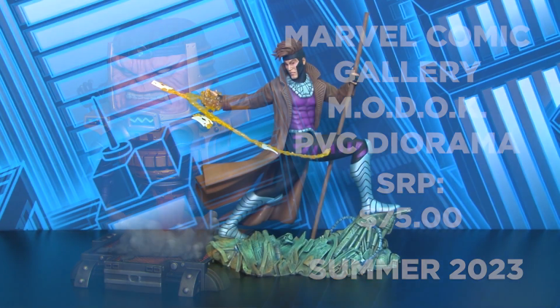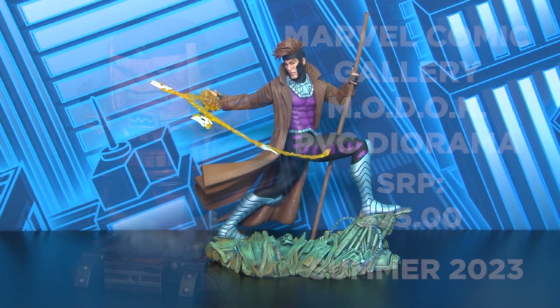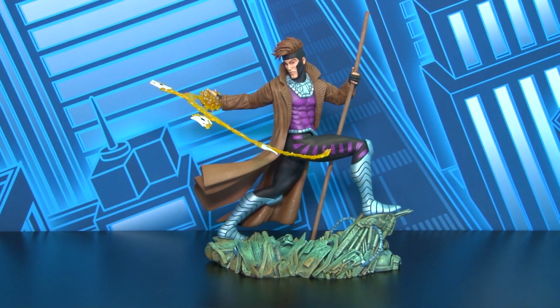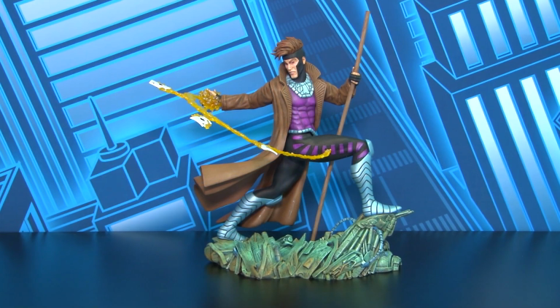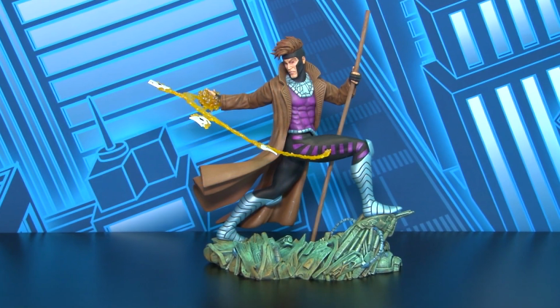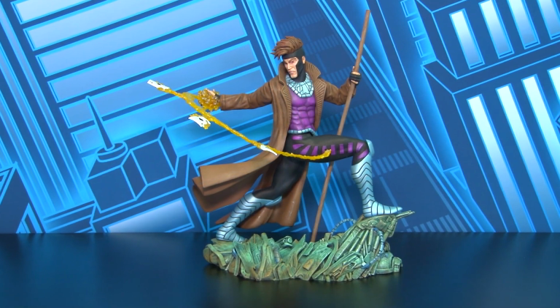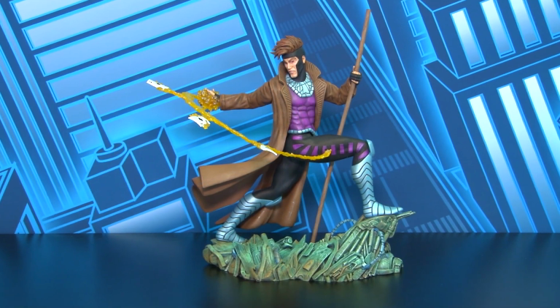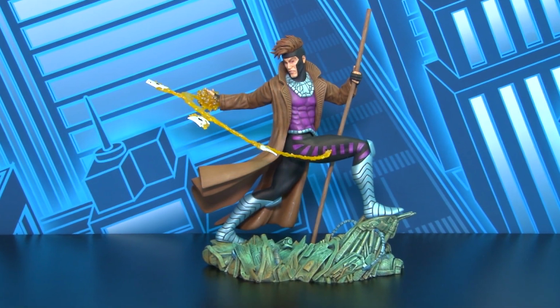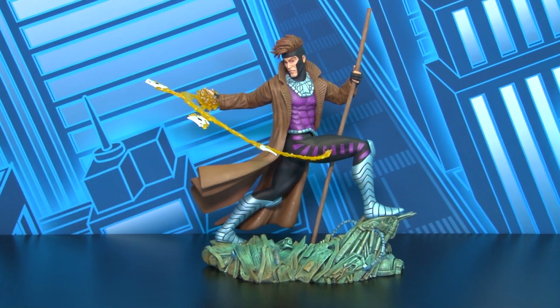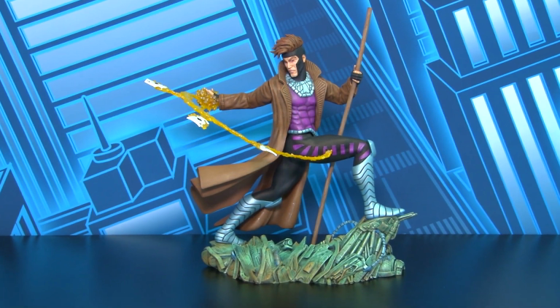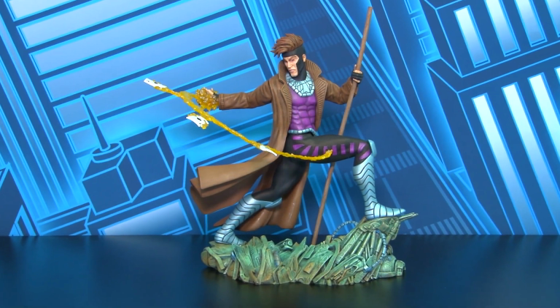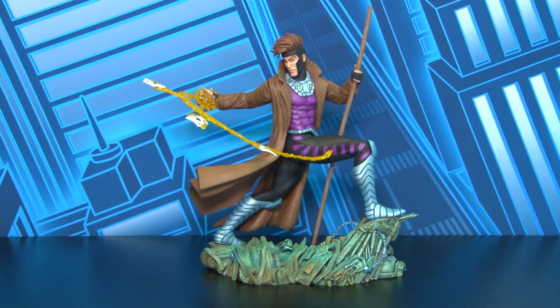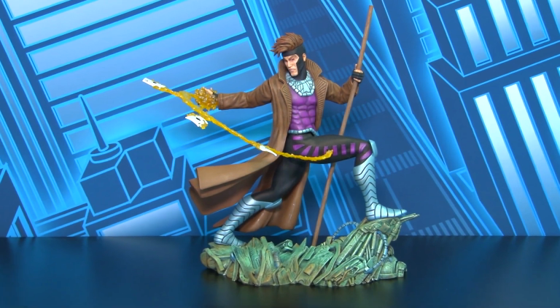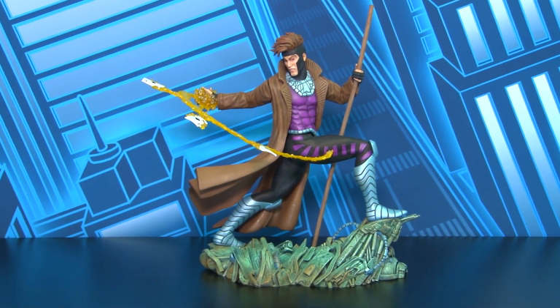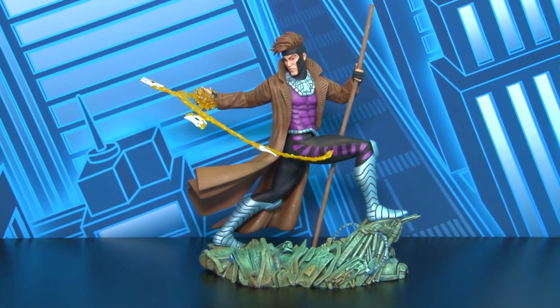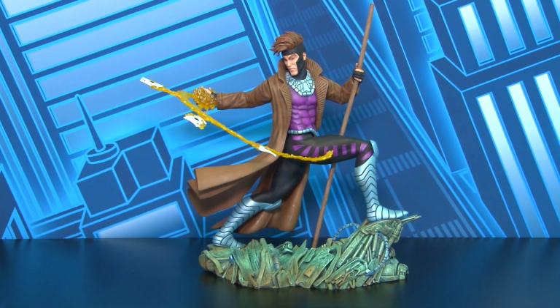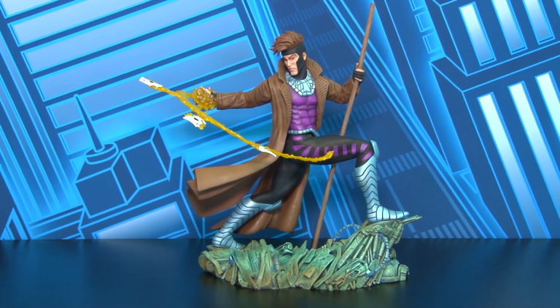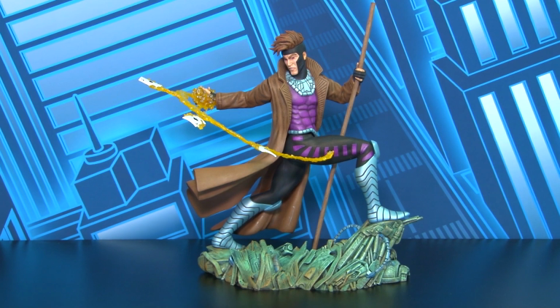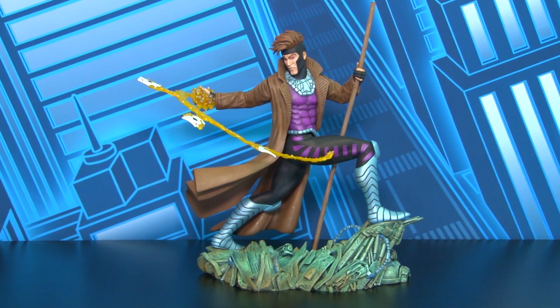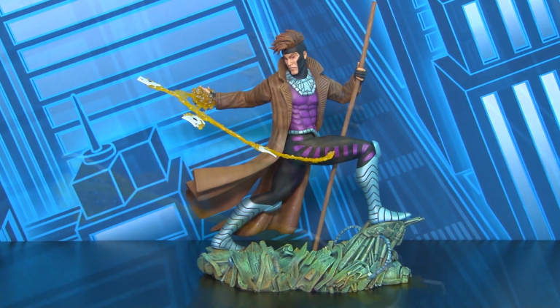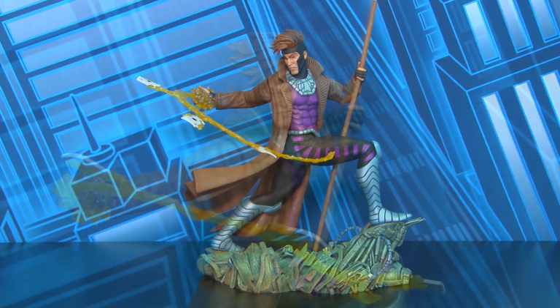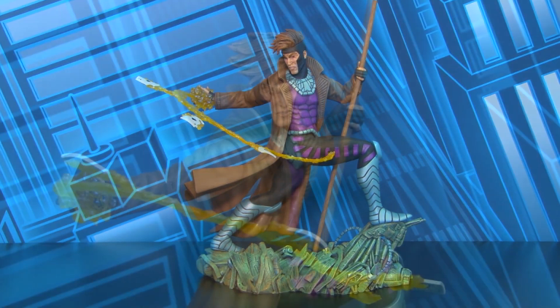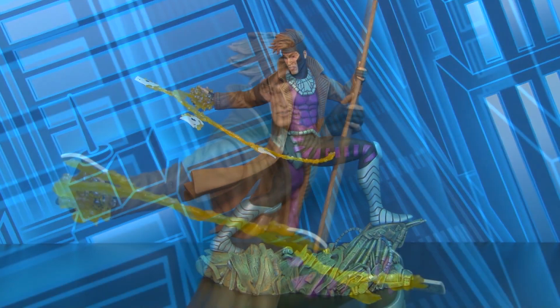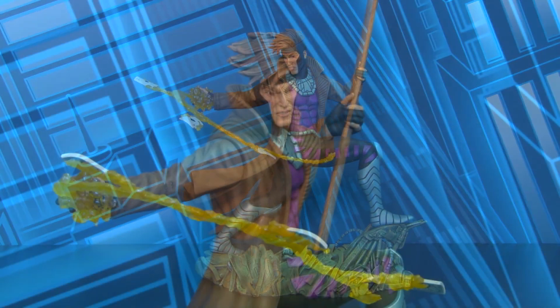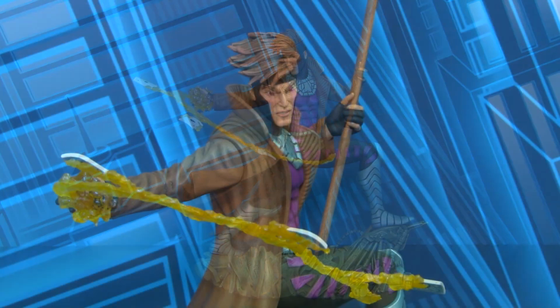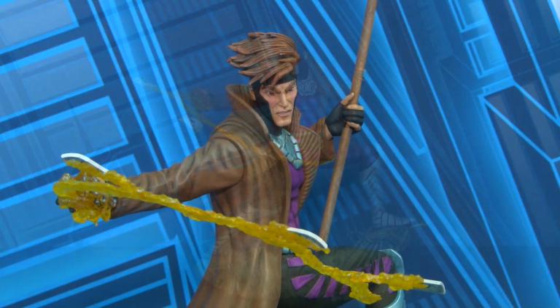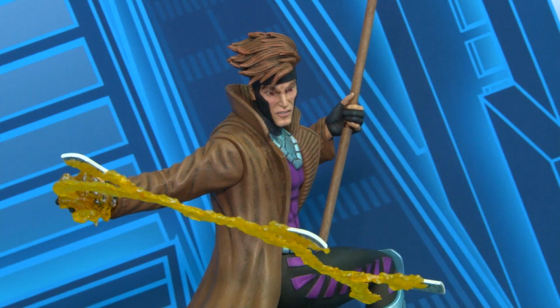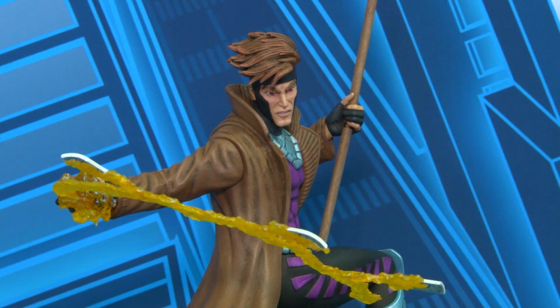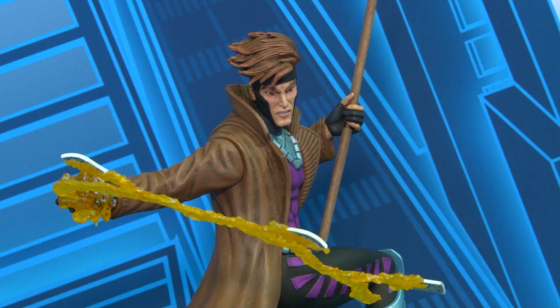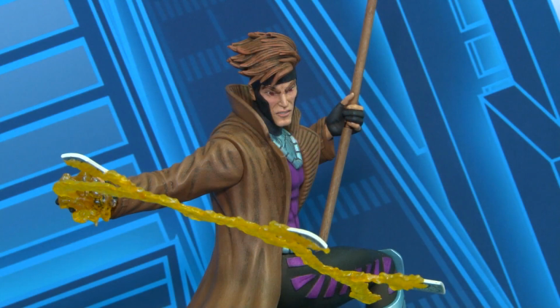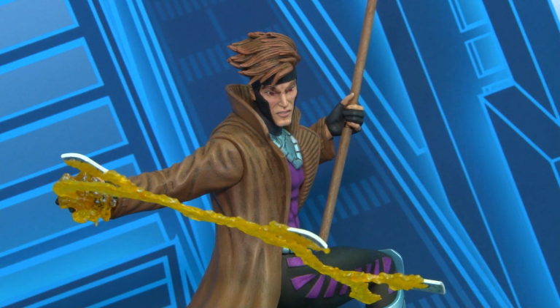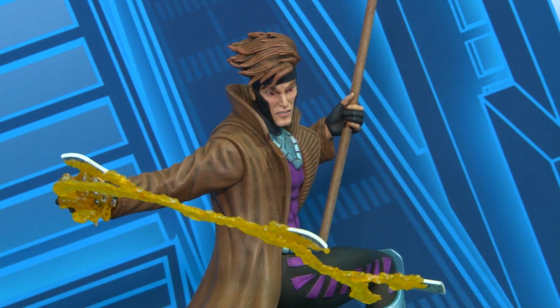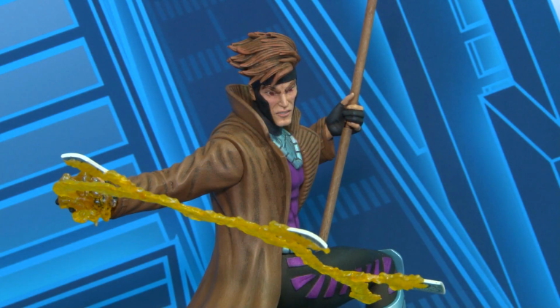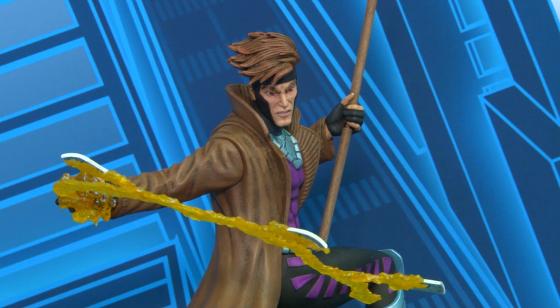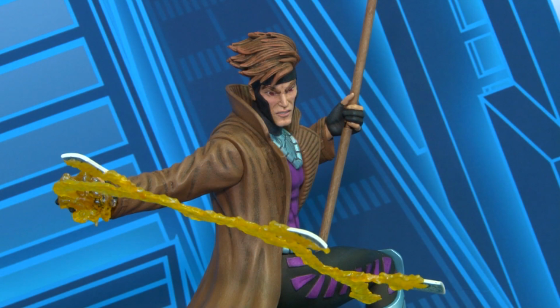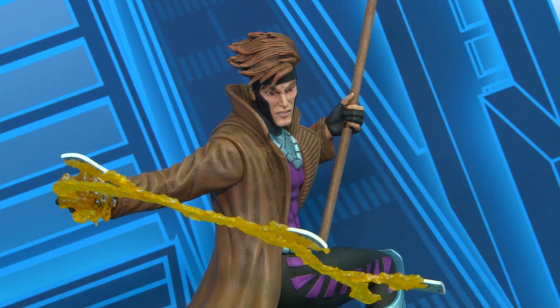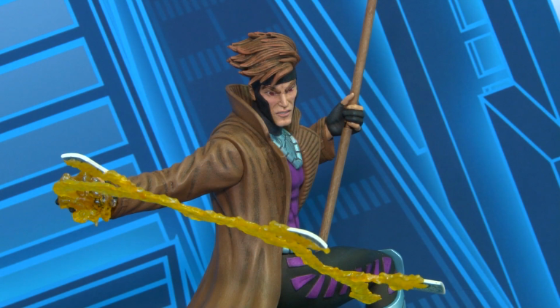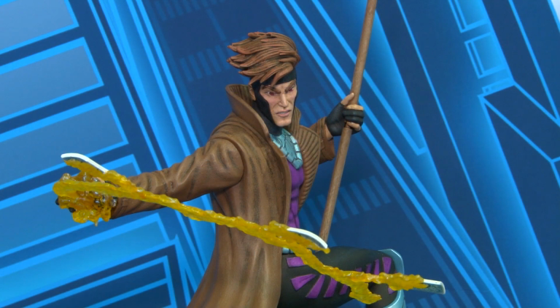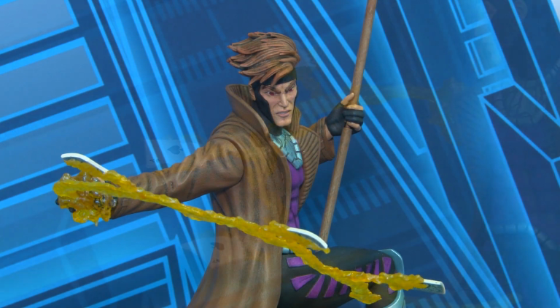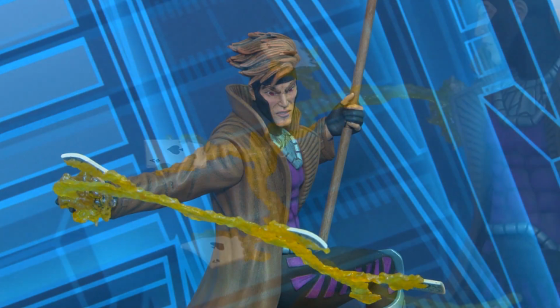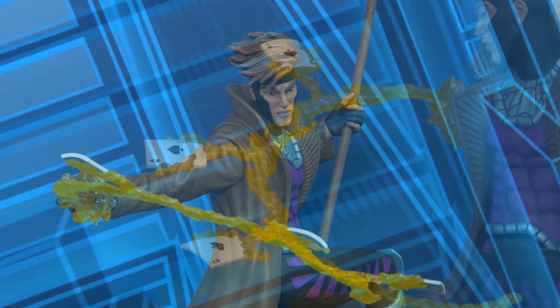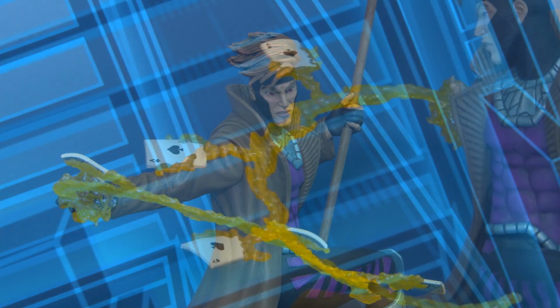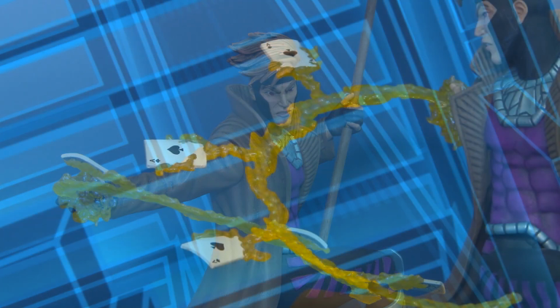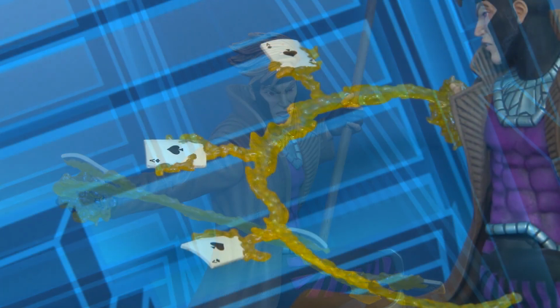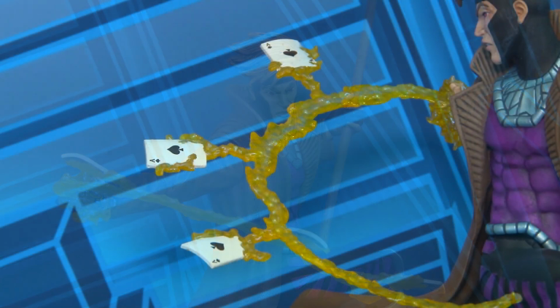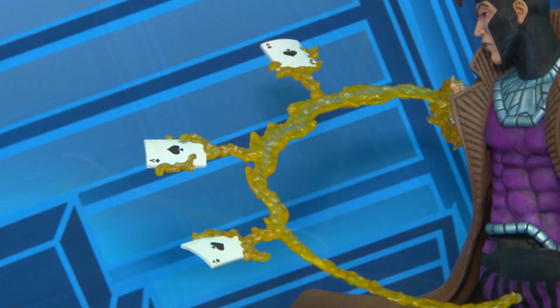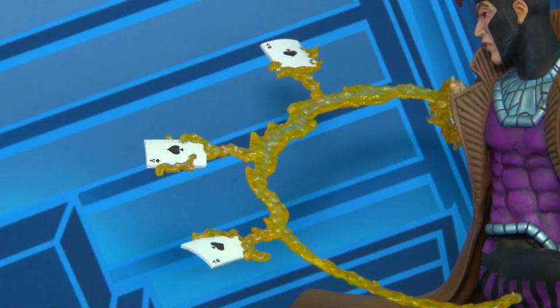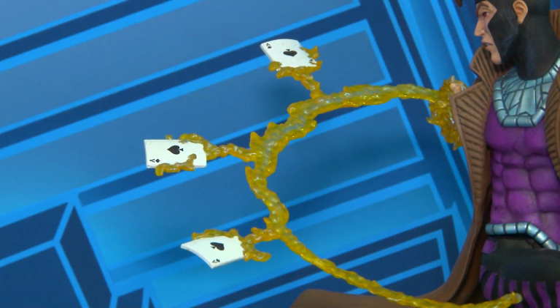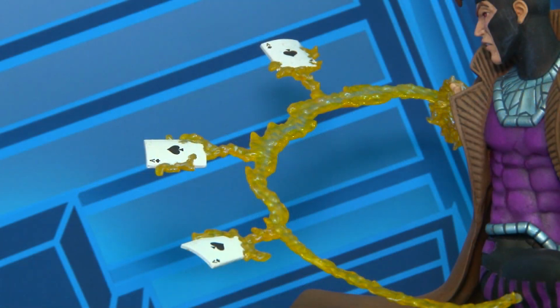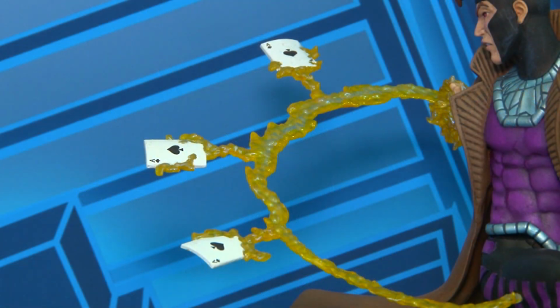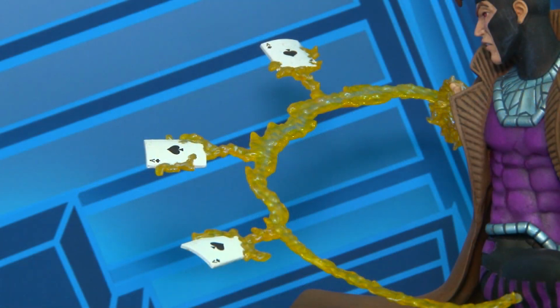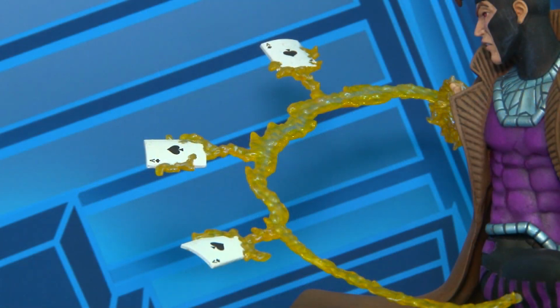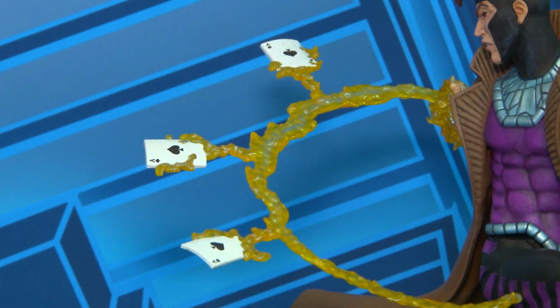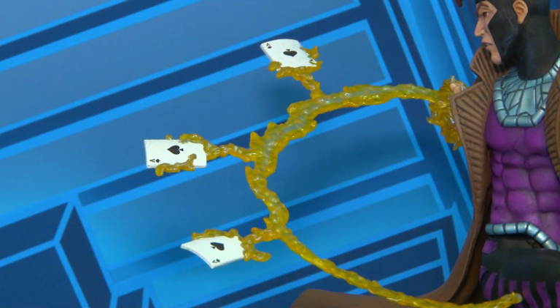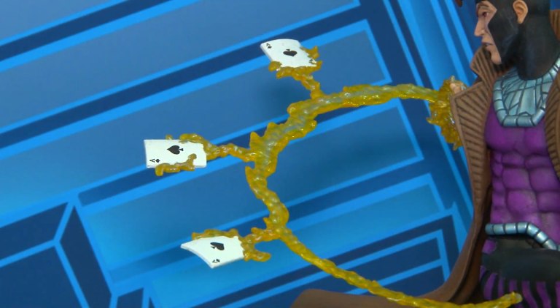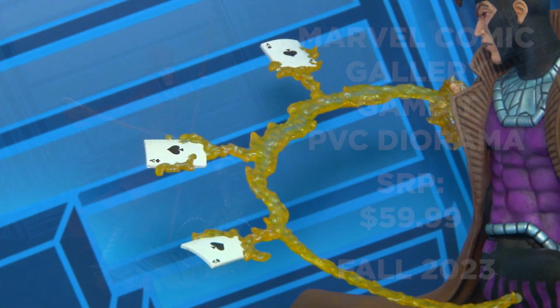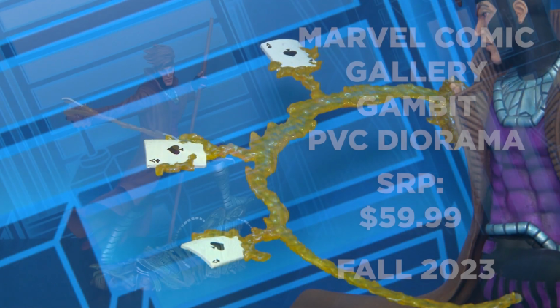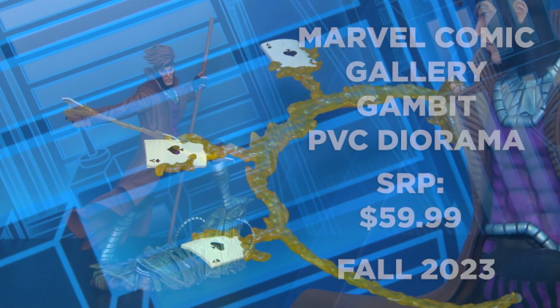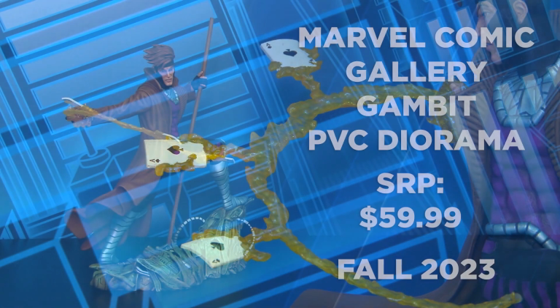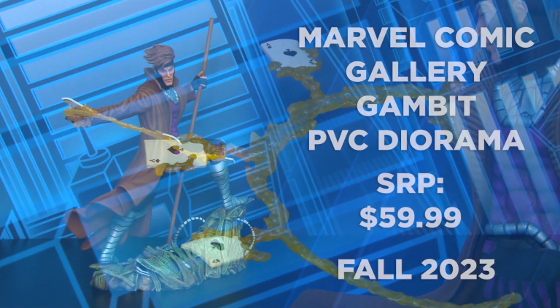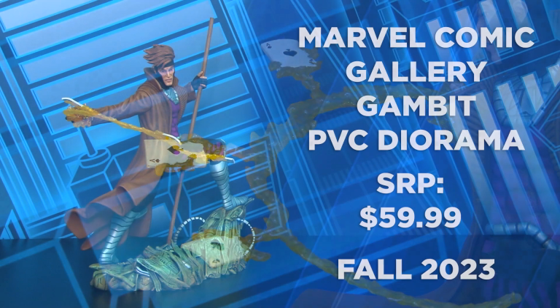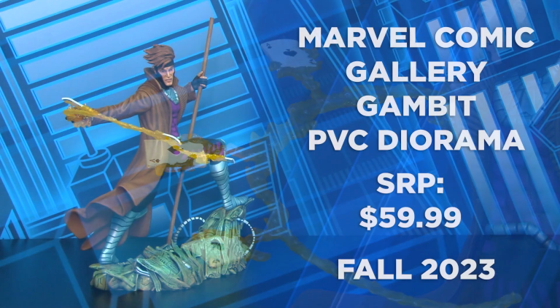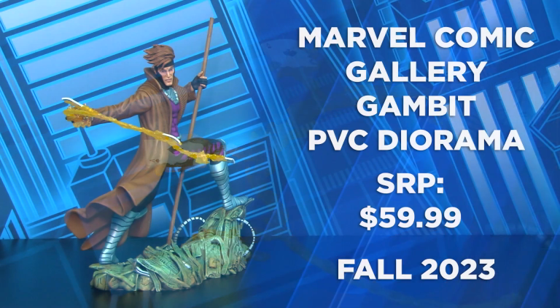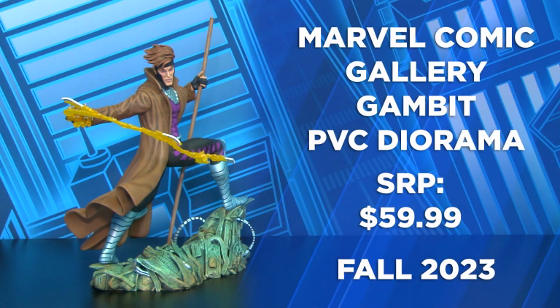Here we have the next in our line of 90s X-Men, Gambit, featuring clear plastic energy and his throwing cards.